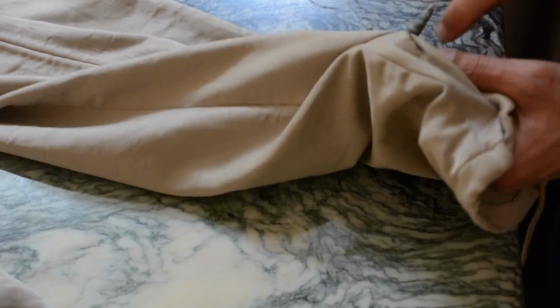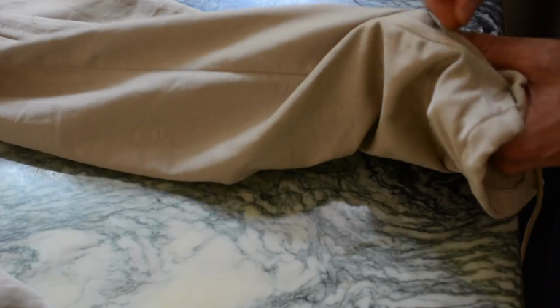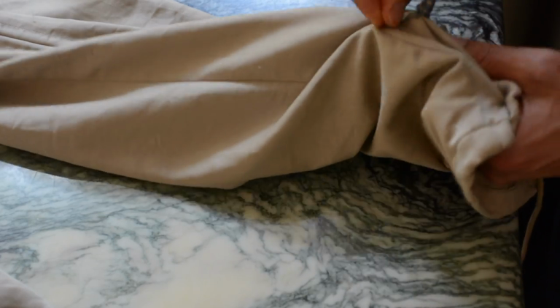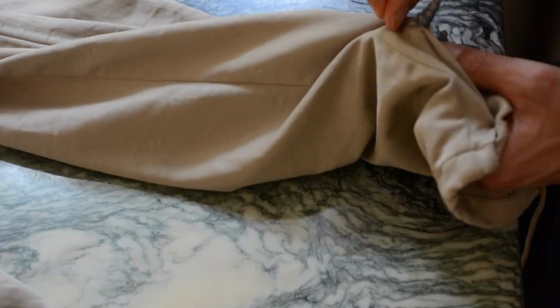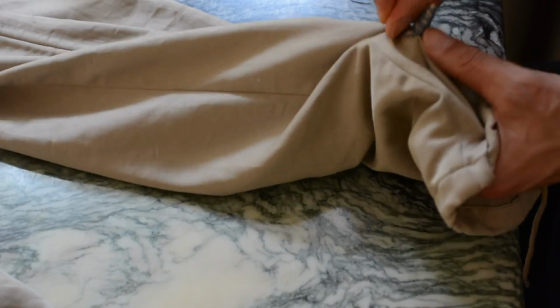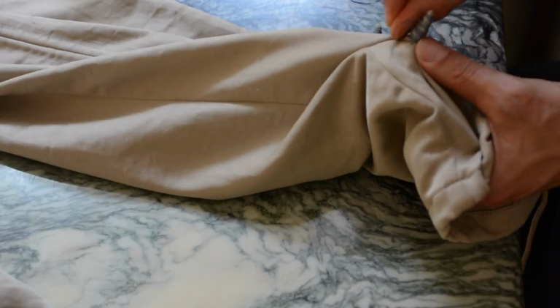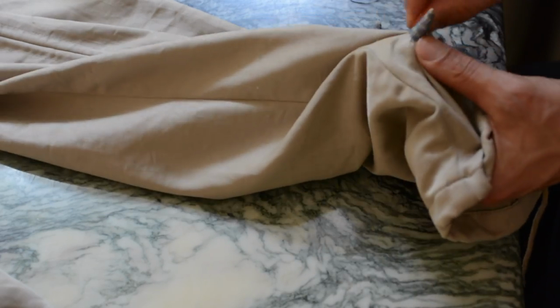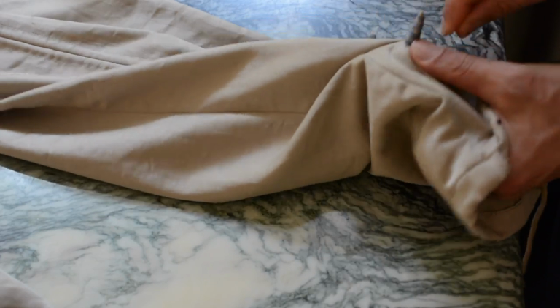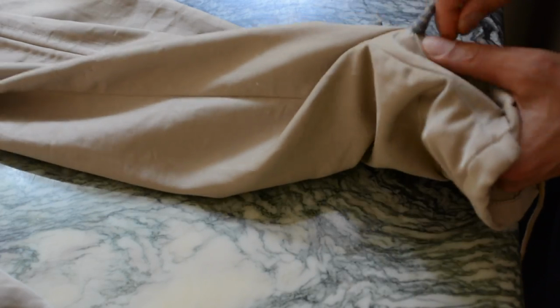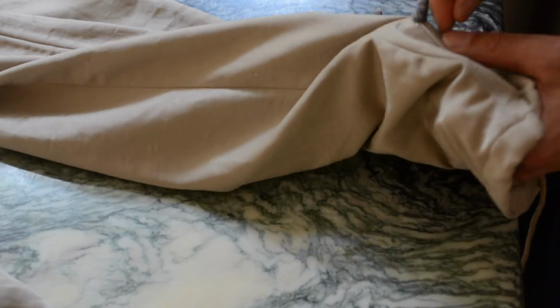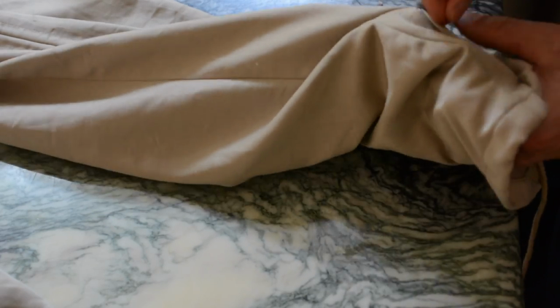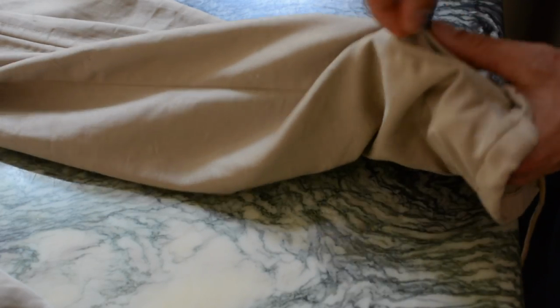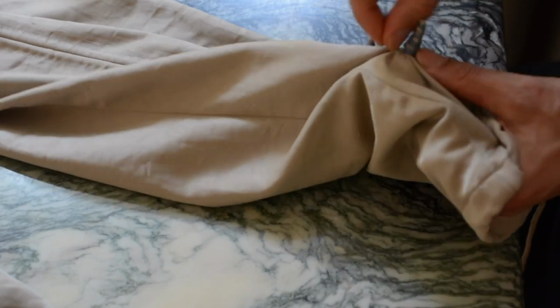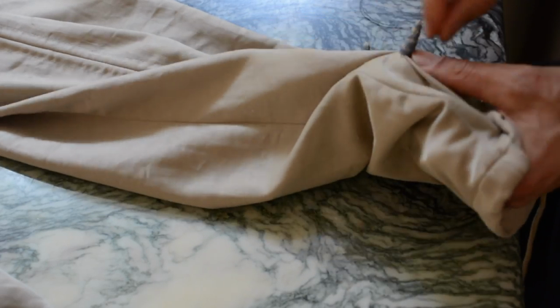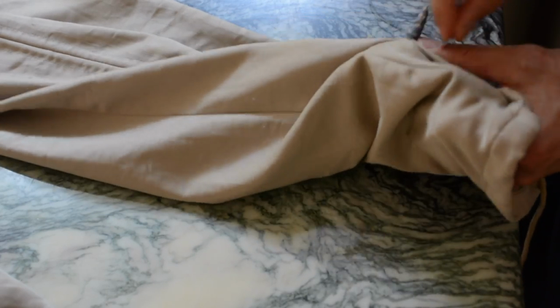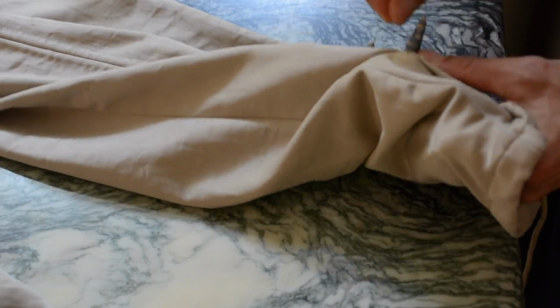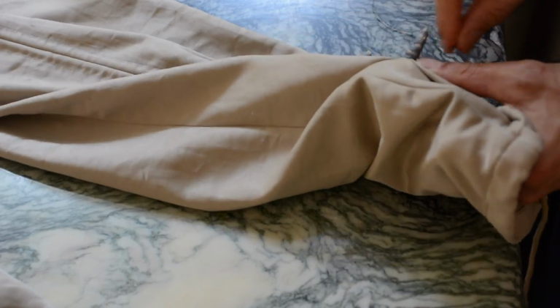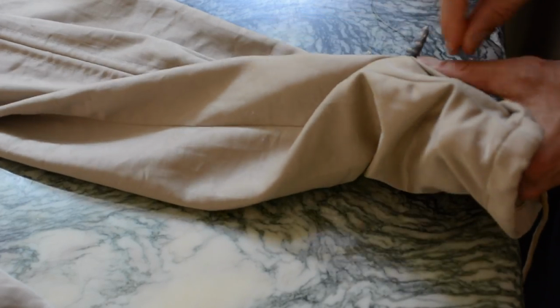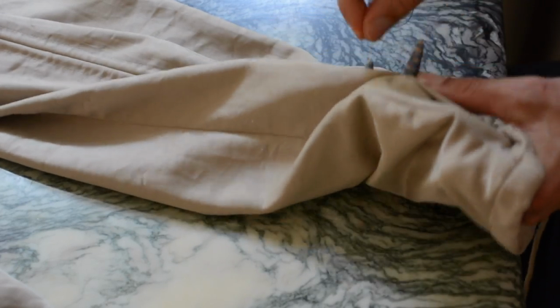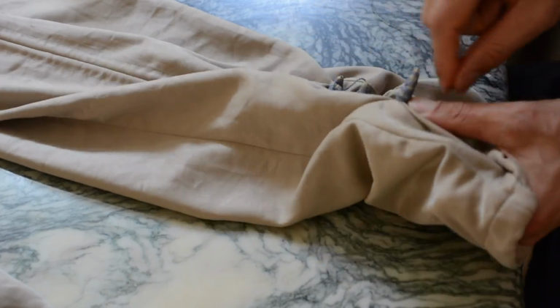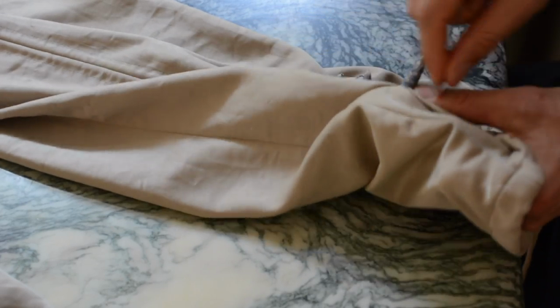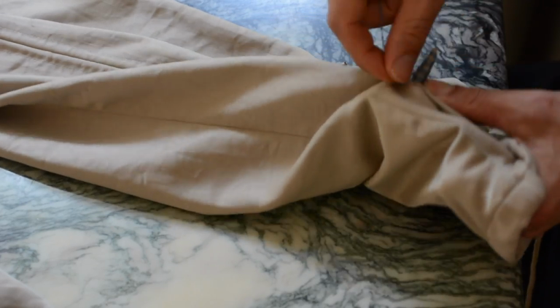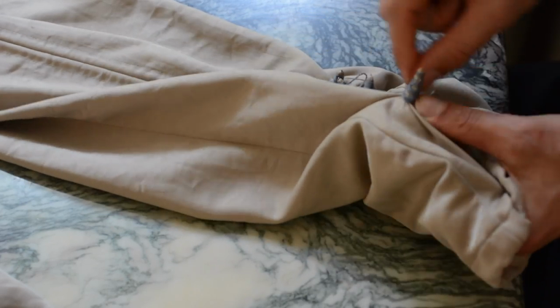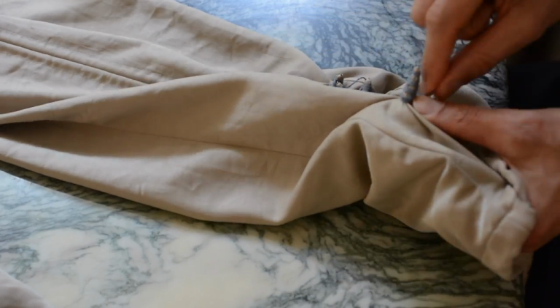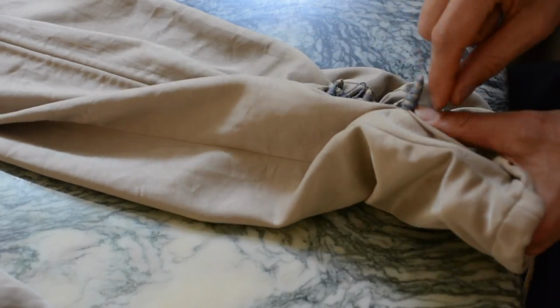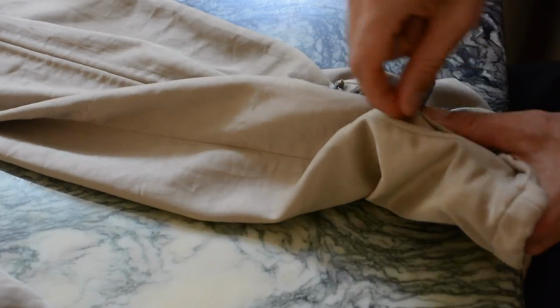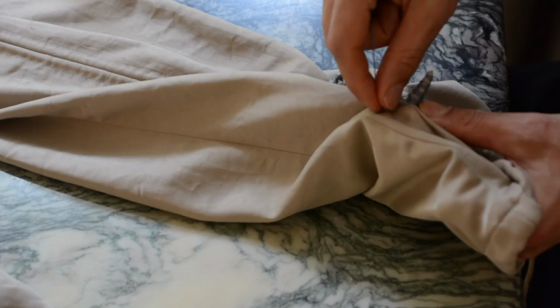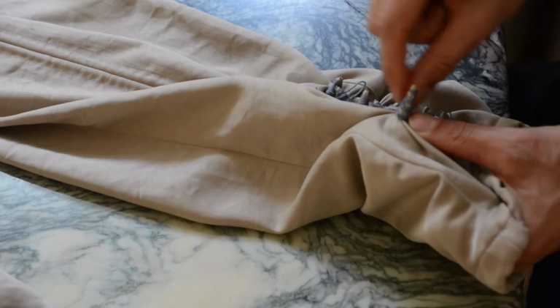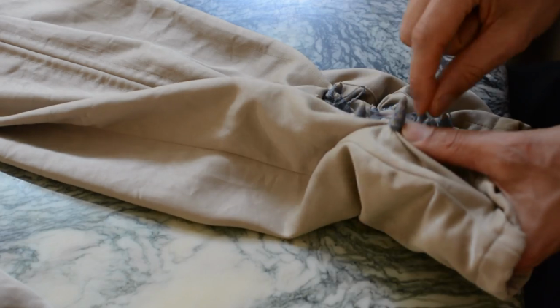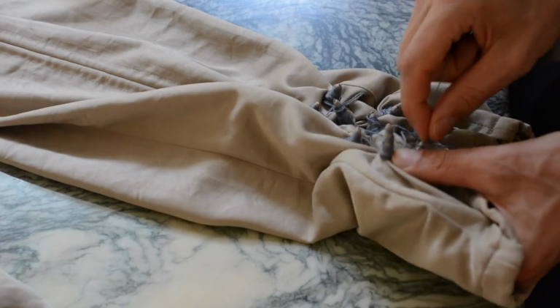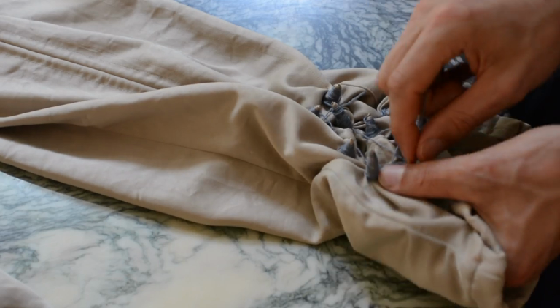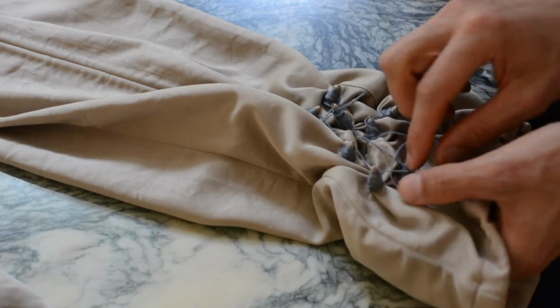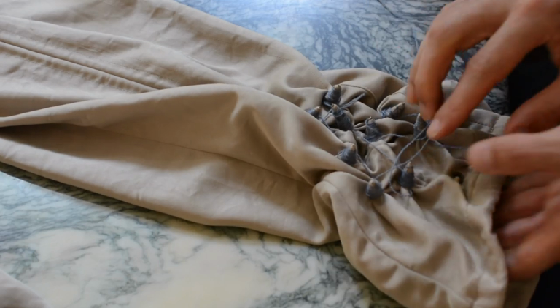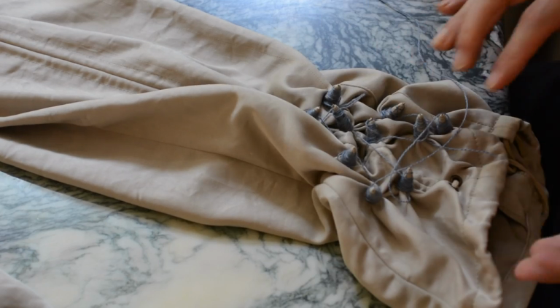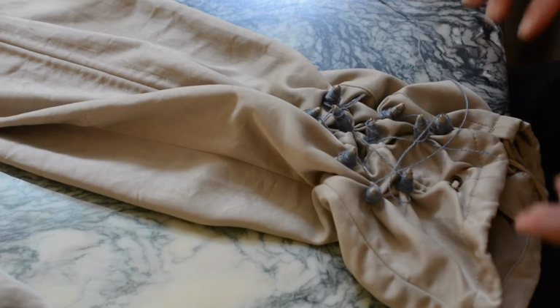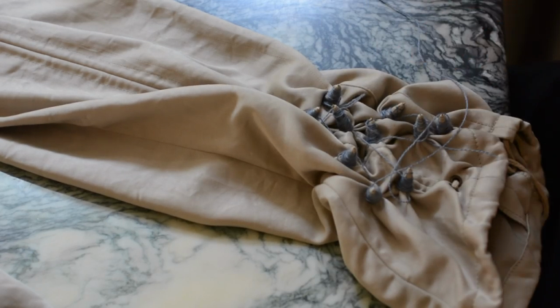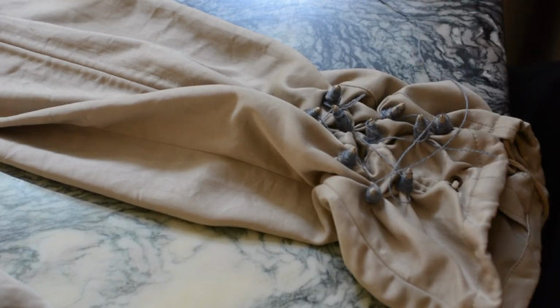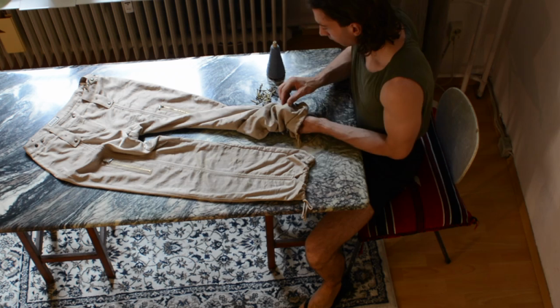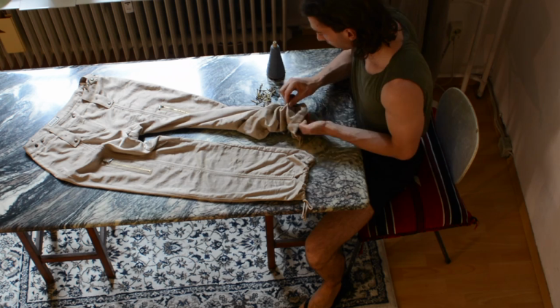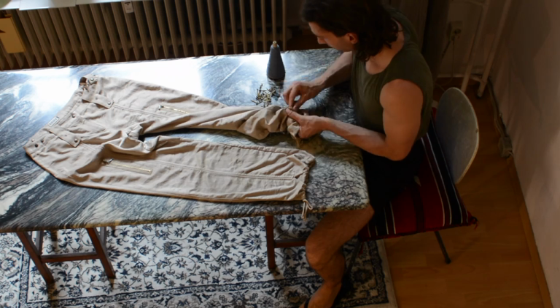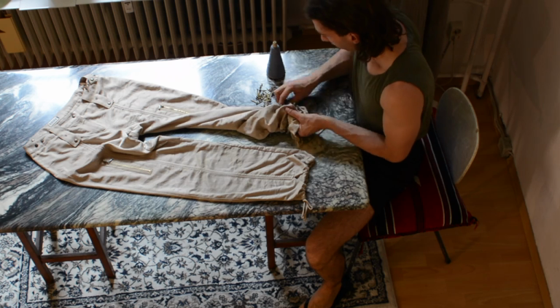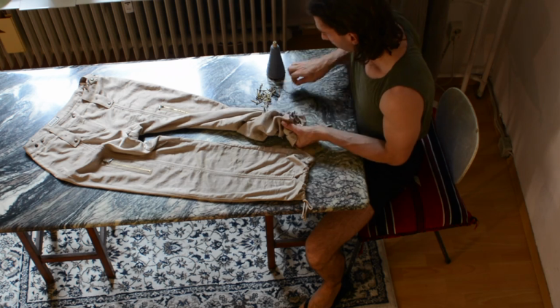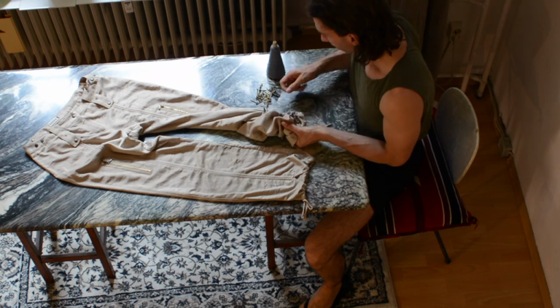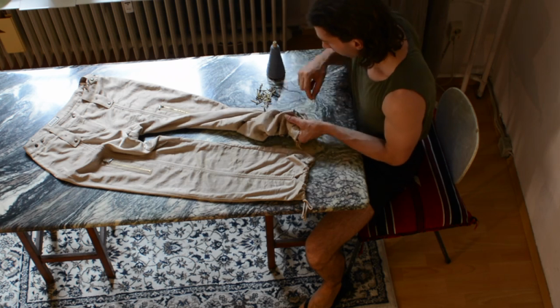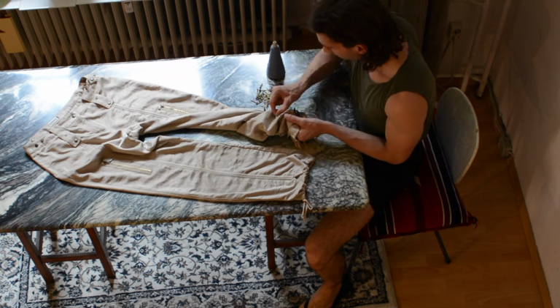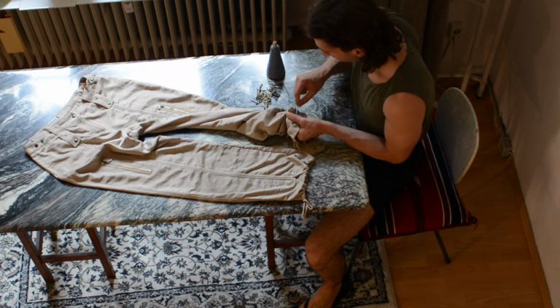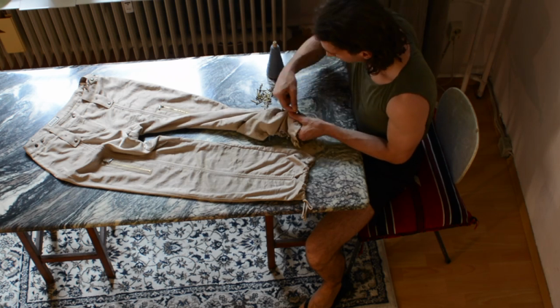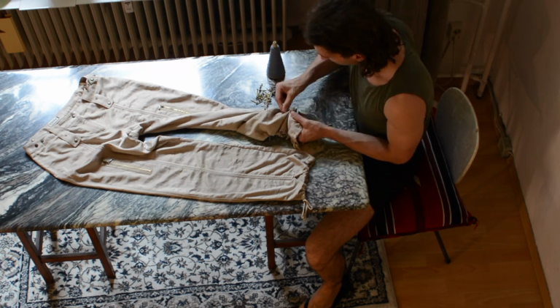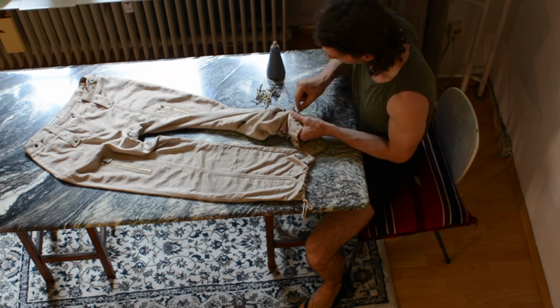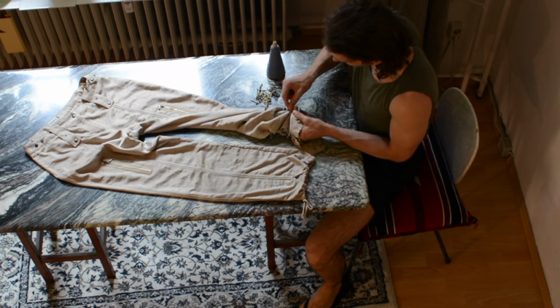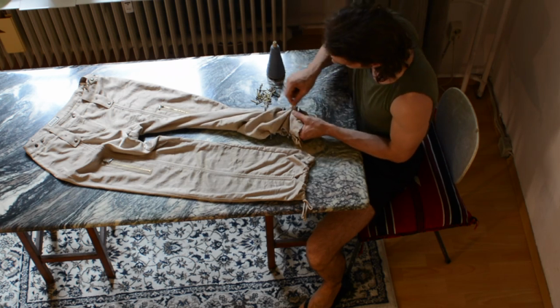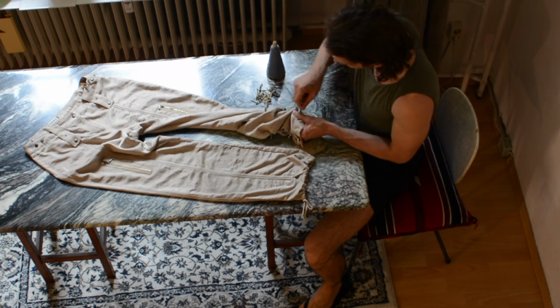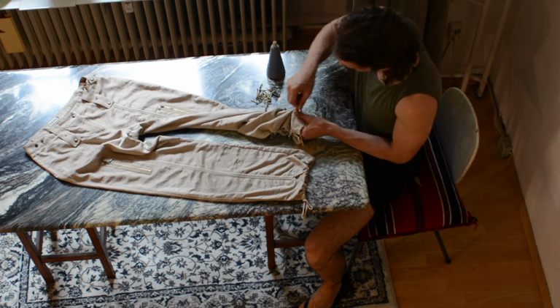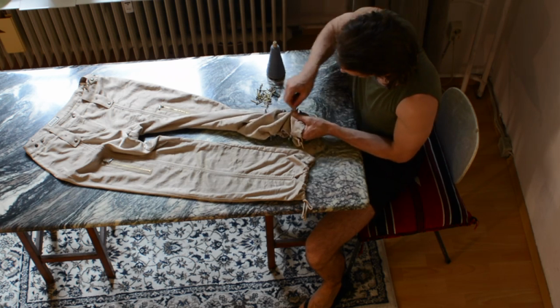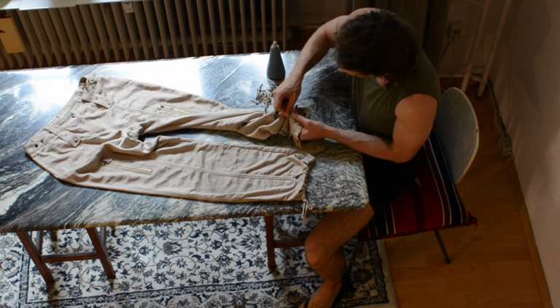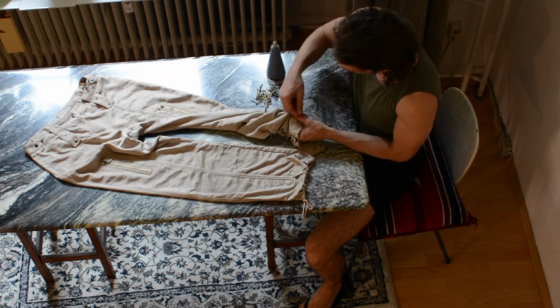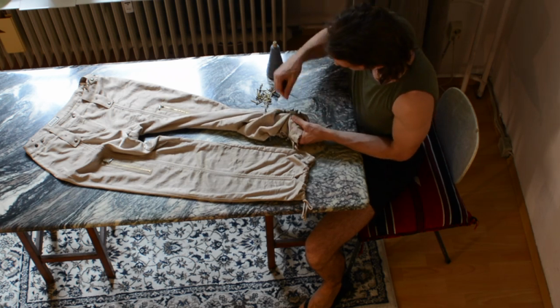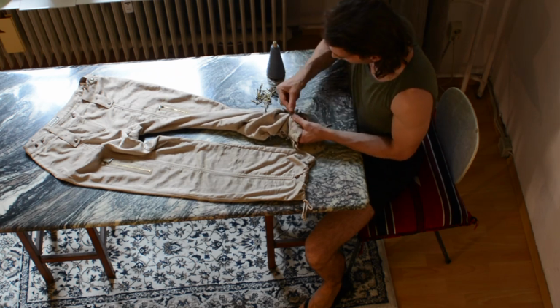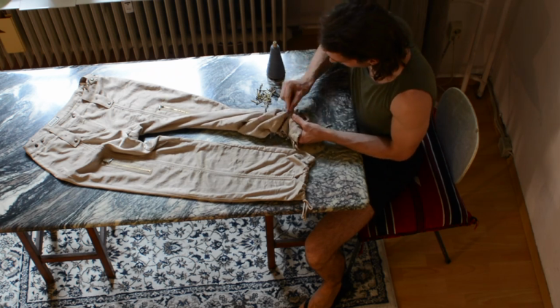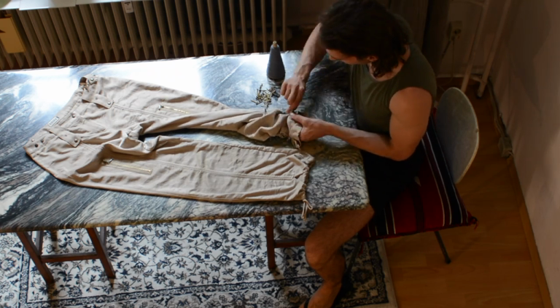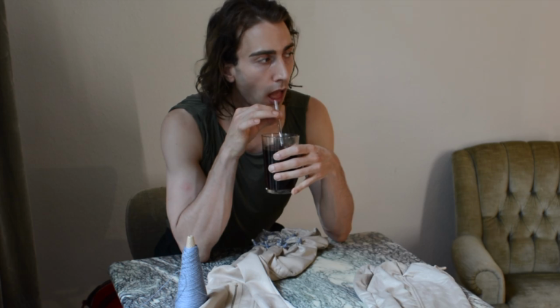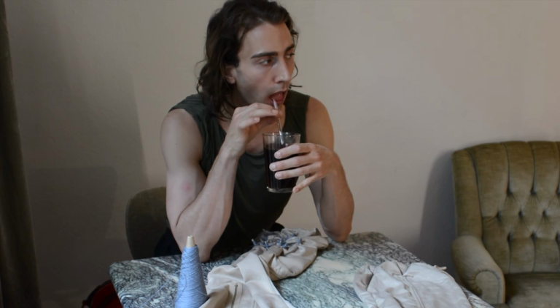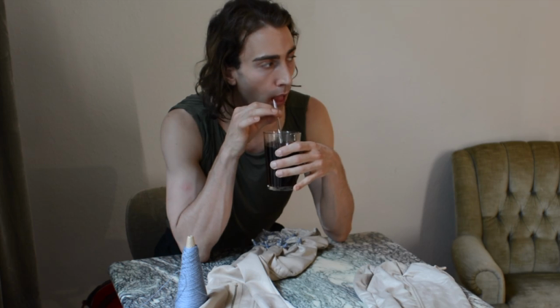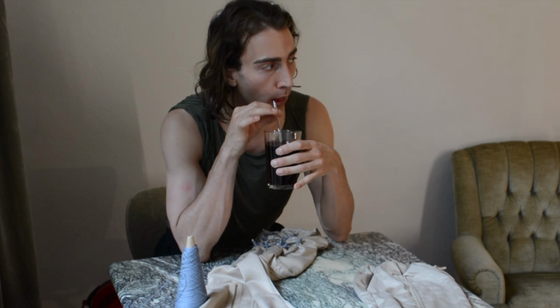Very avant-garde — that's what I like to say about my own stuff. I think it's also quite trendy, to be honest.